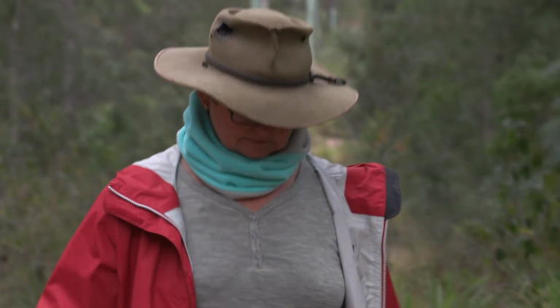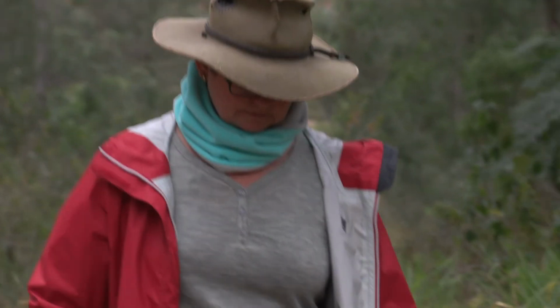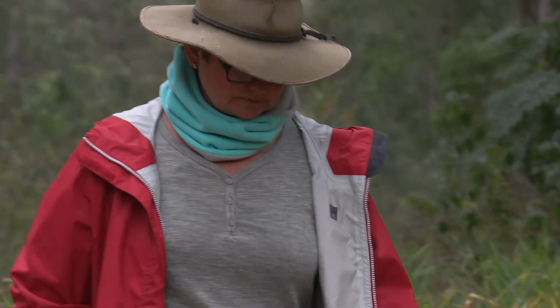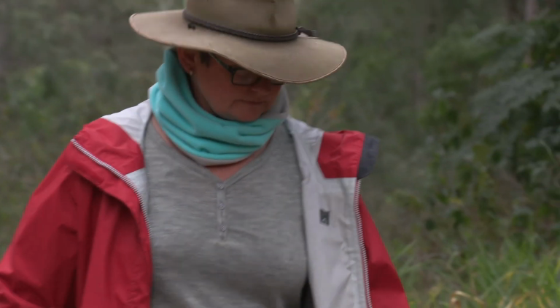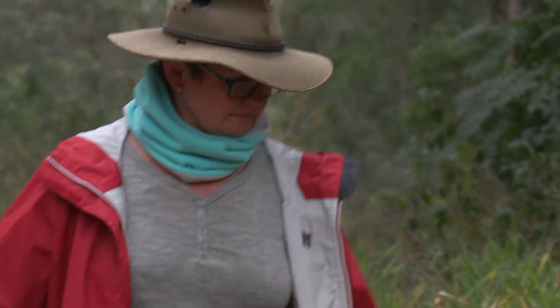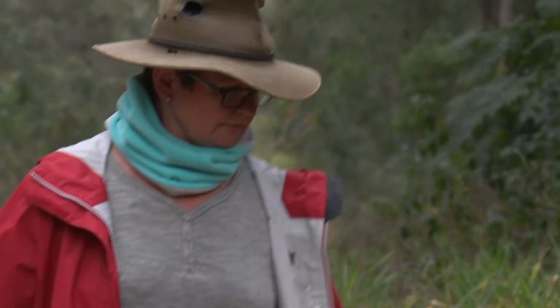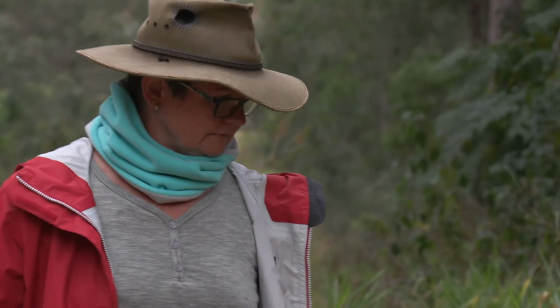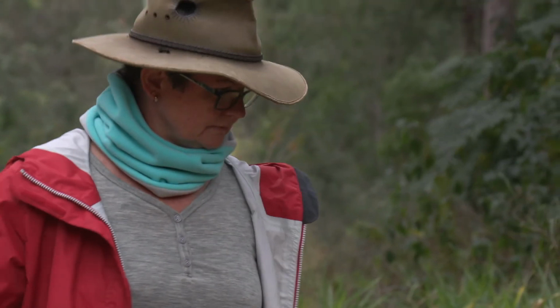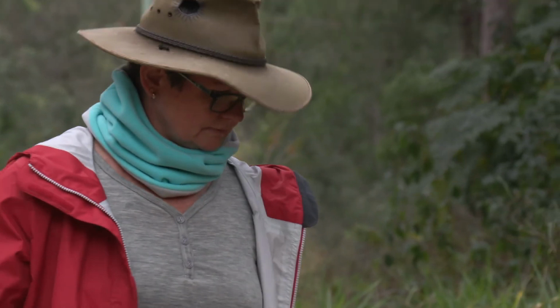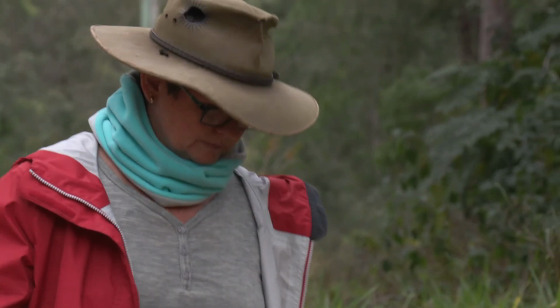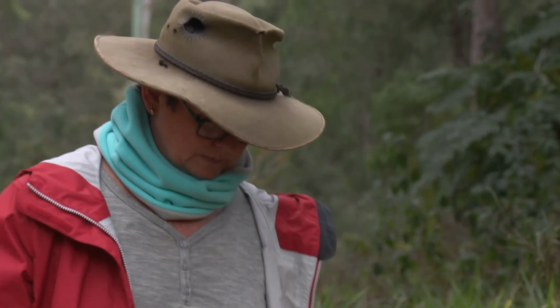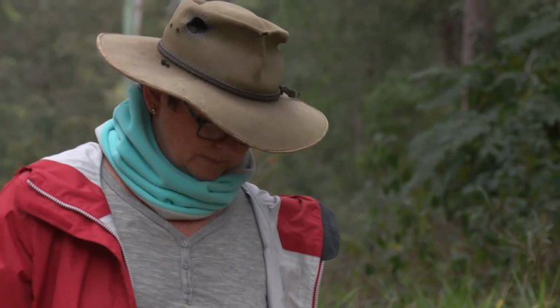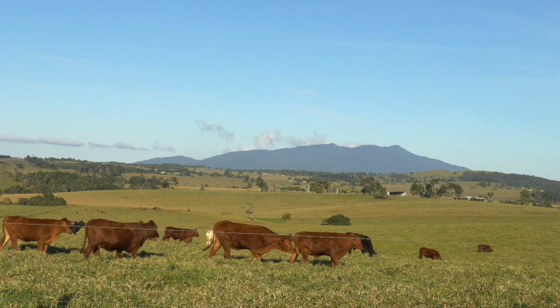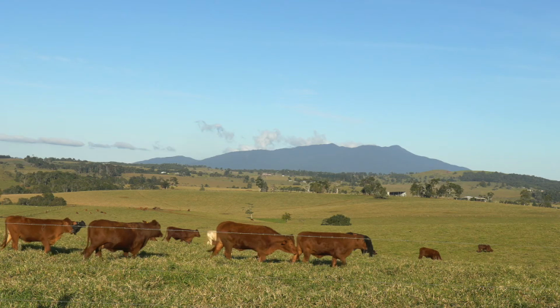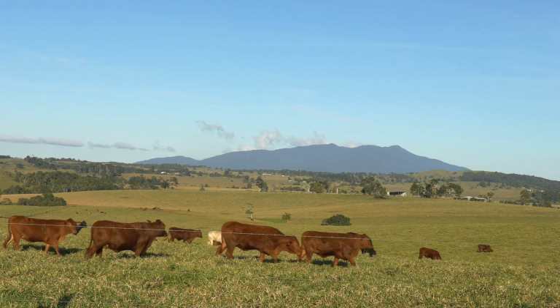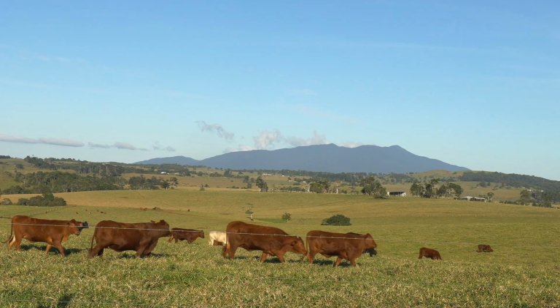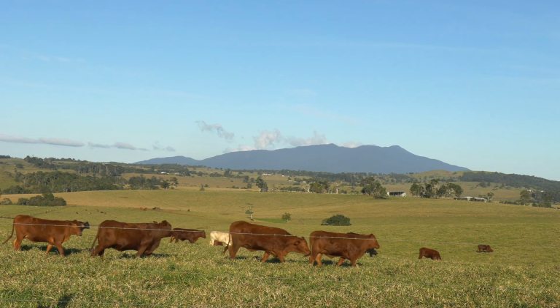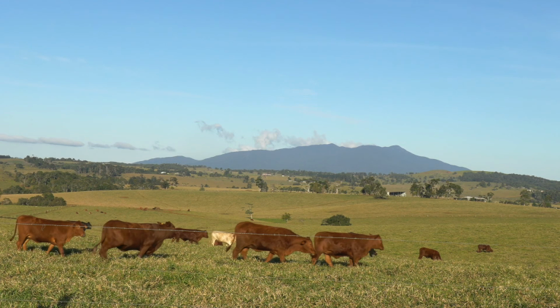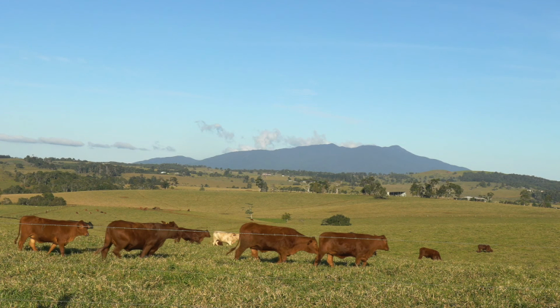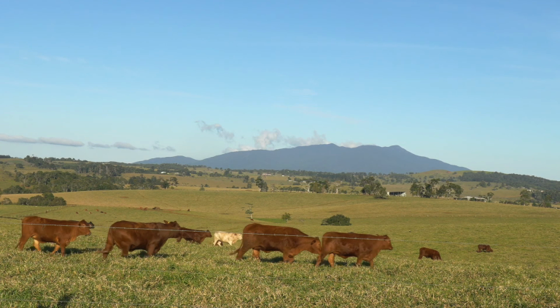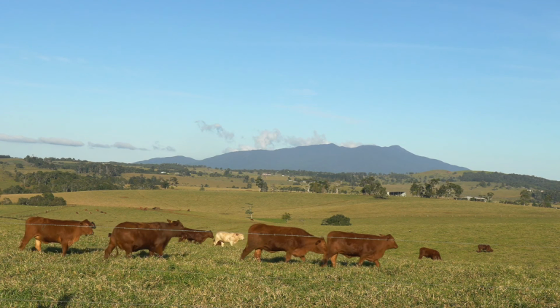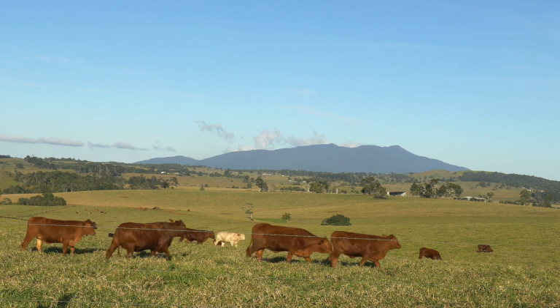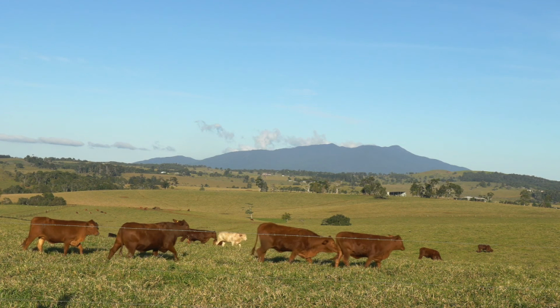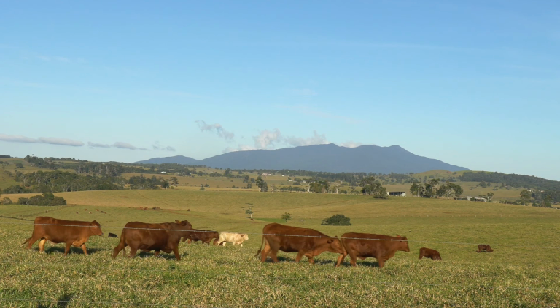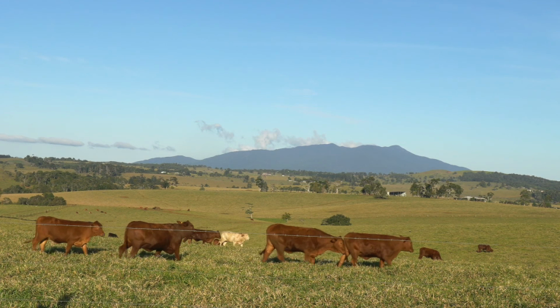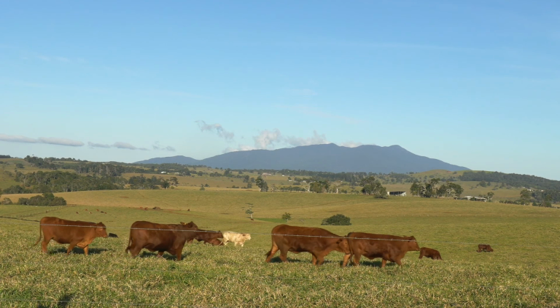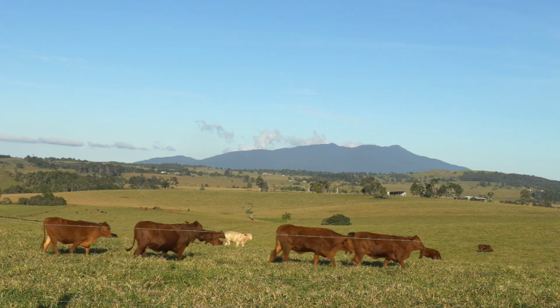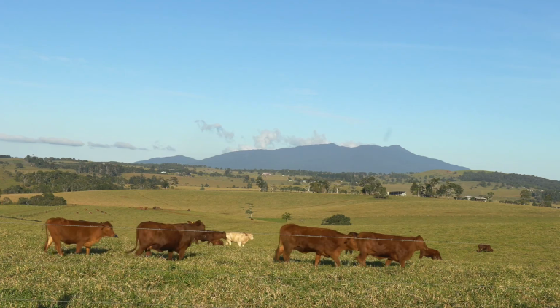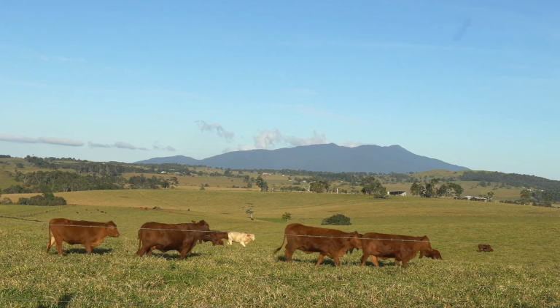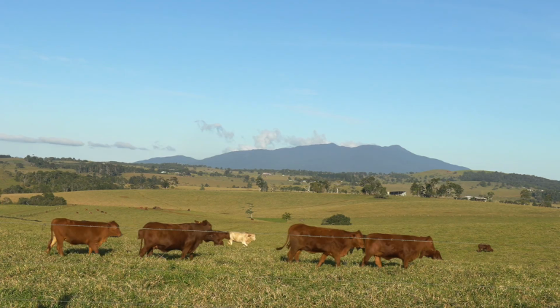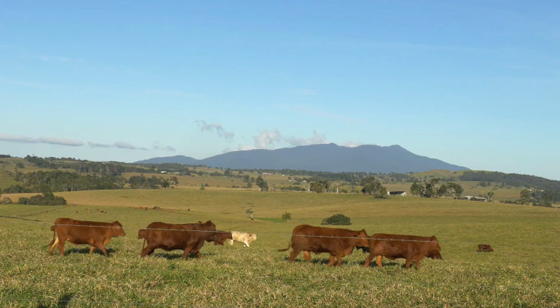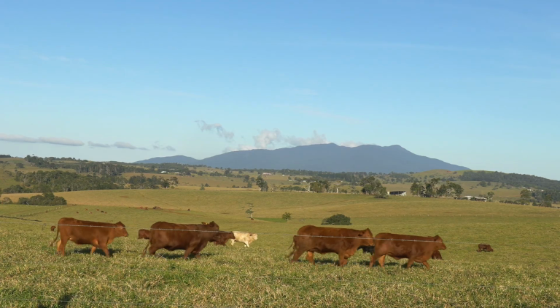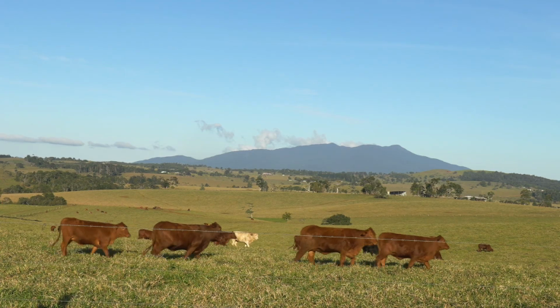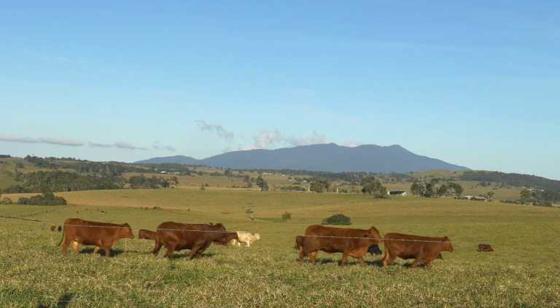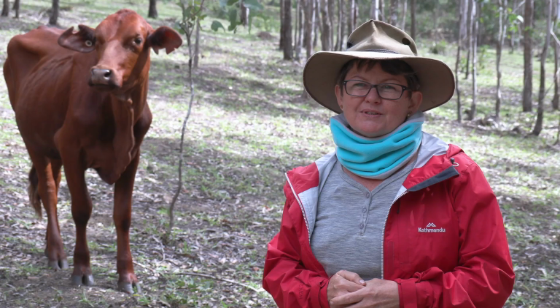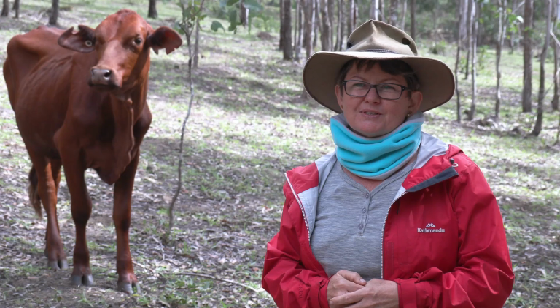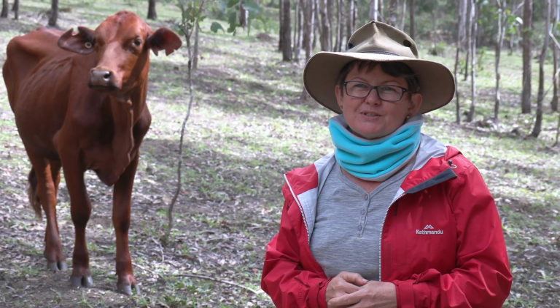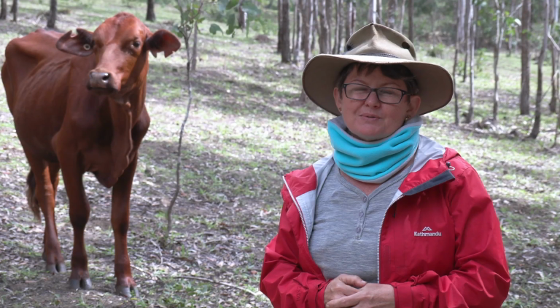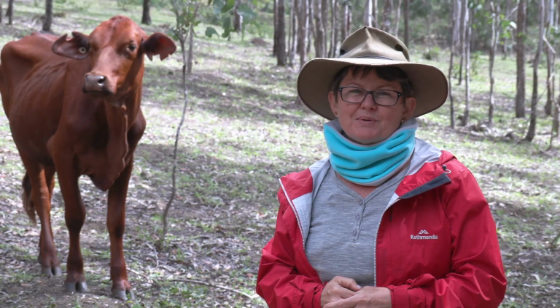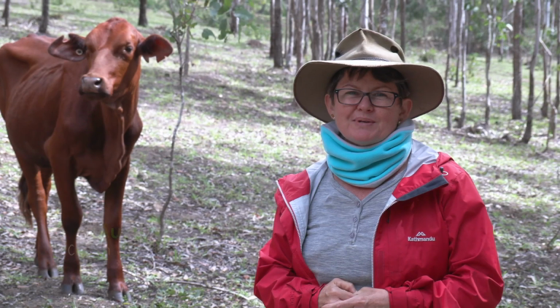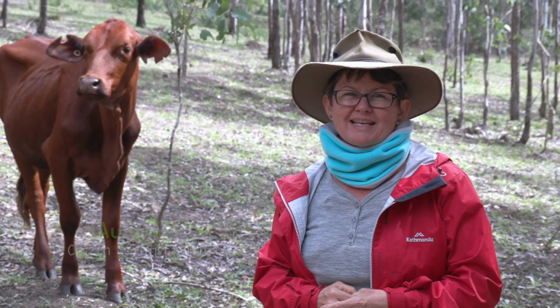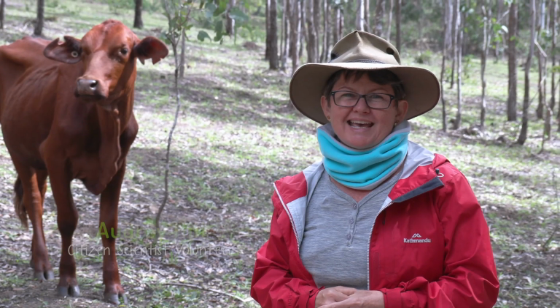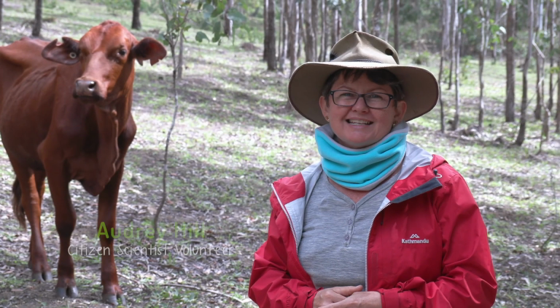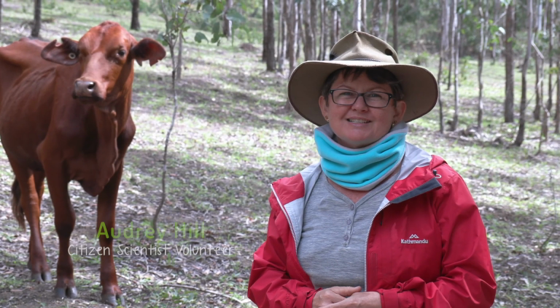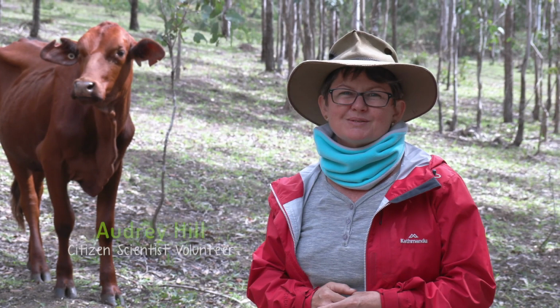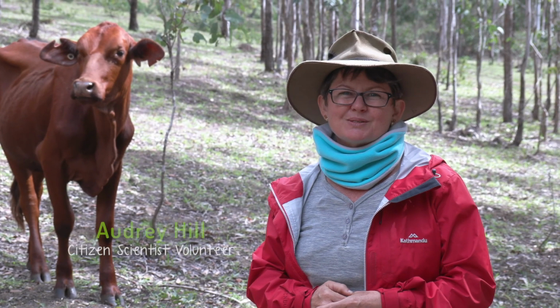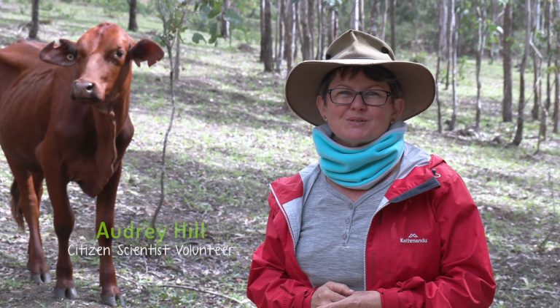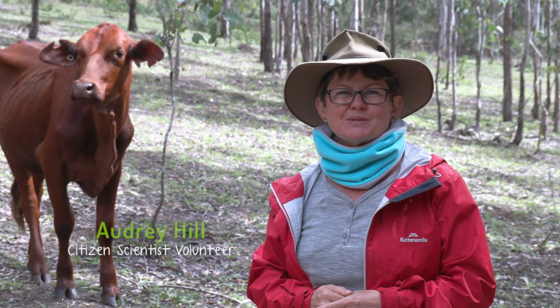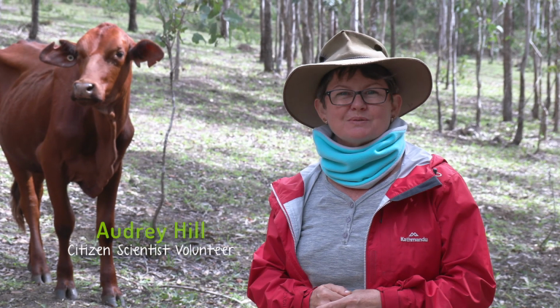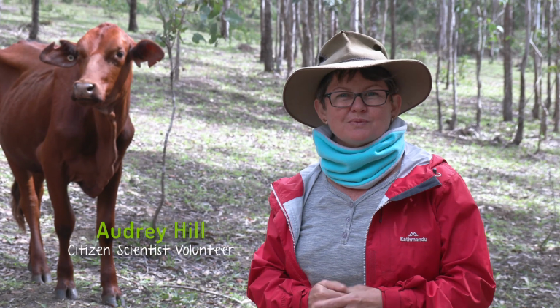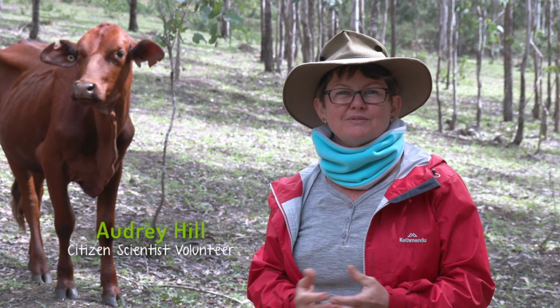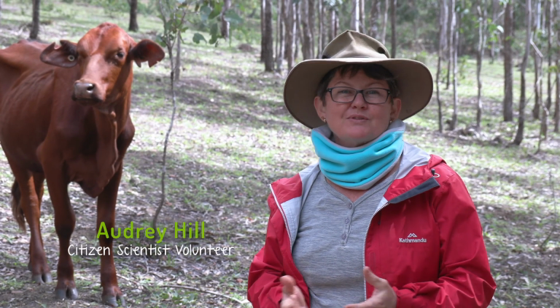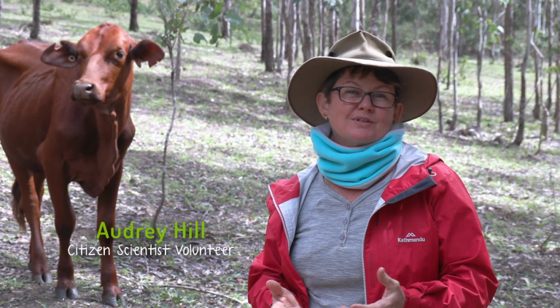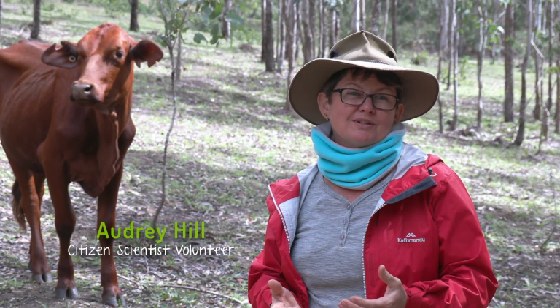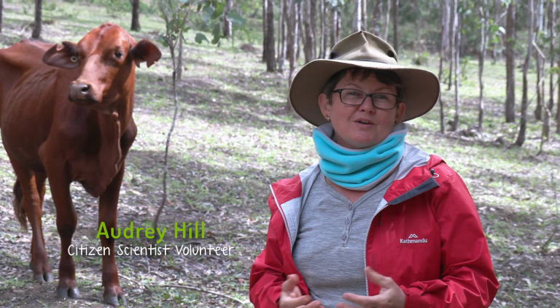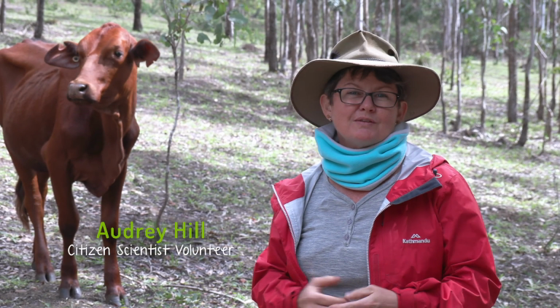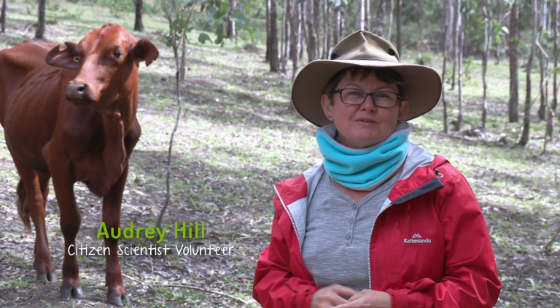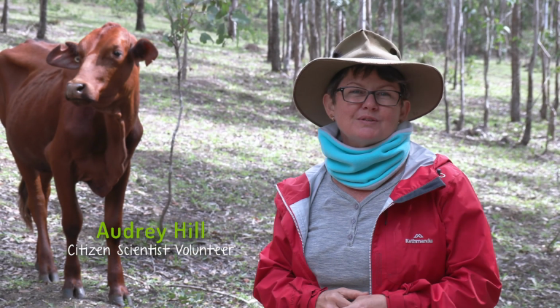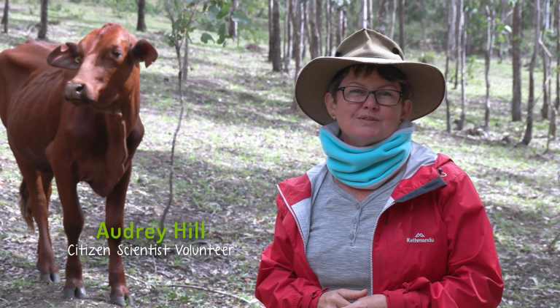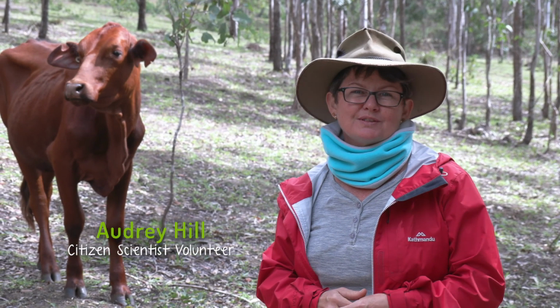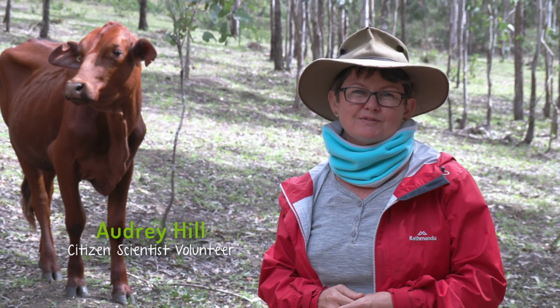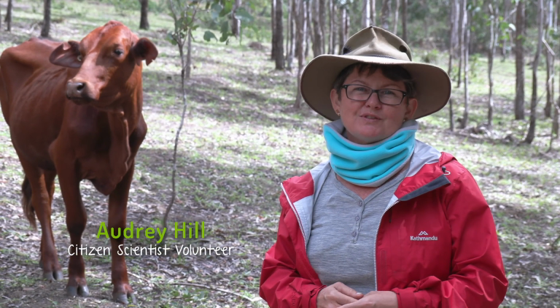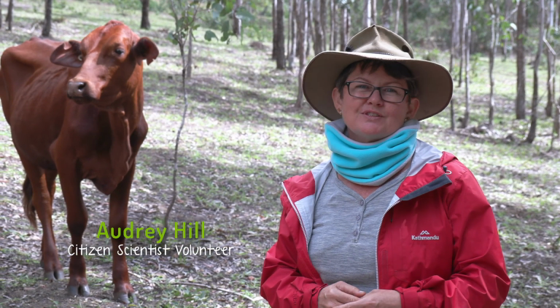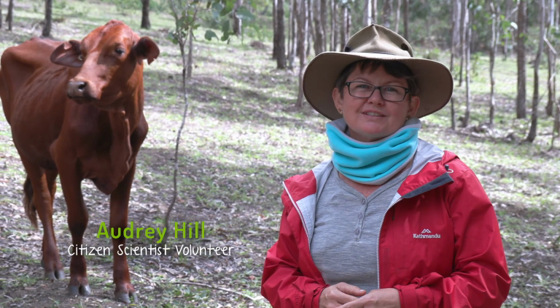Because of the way that fireweed impacts cattle, we've got to do what we can to ensure that we've got a livelihood in the future.